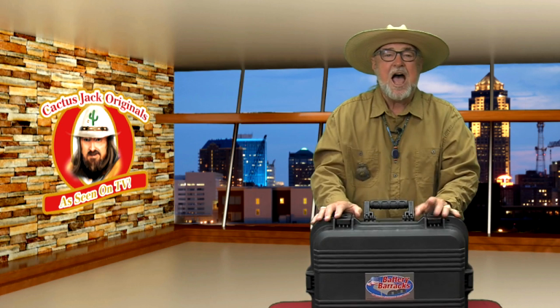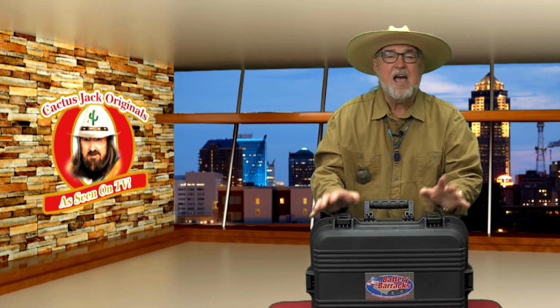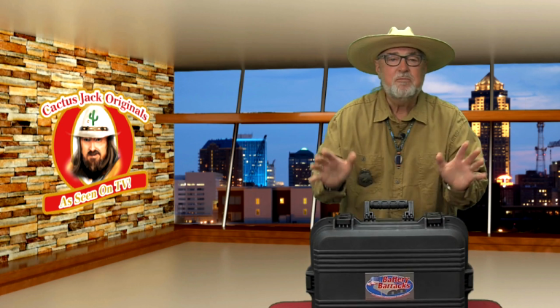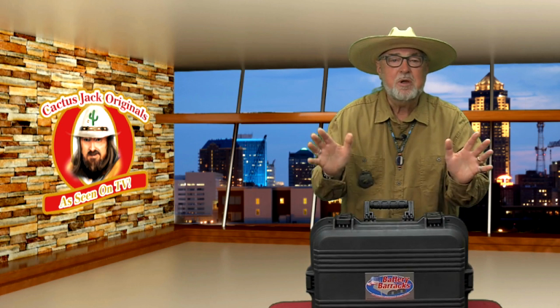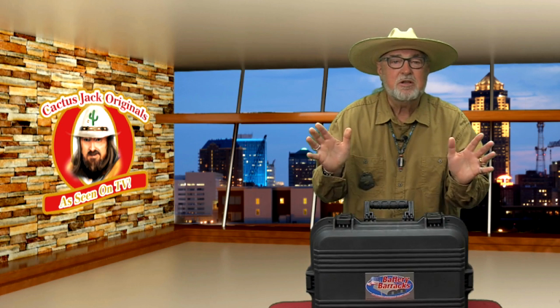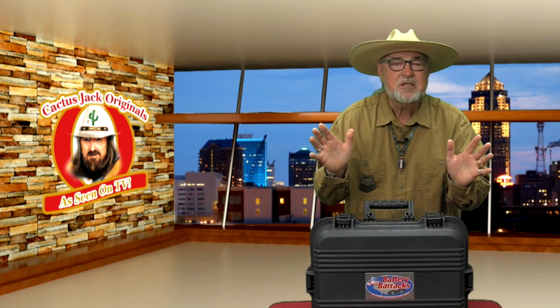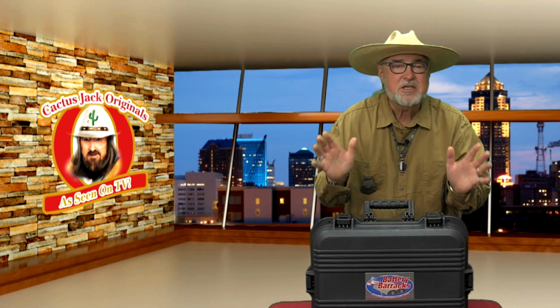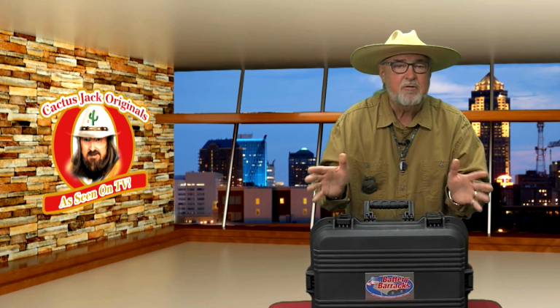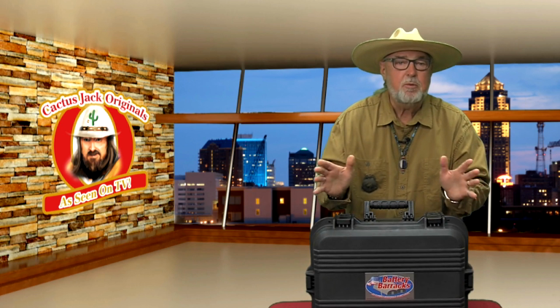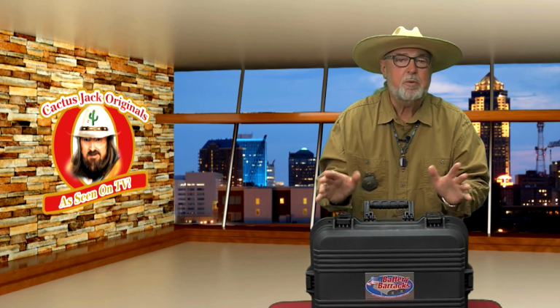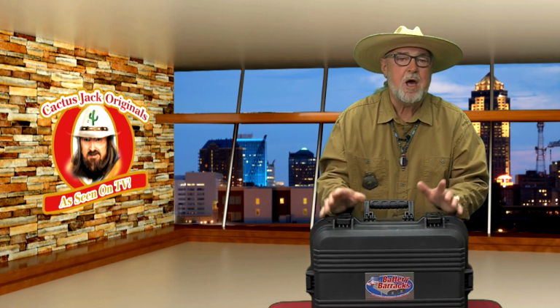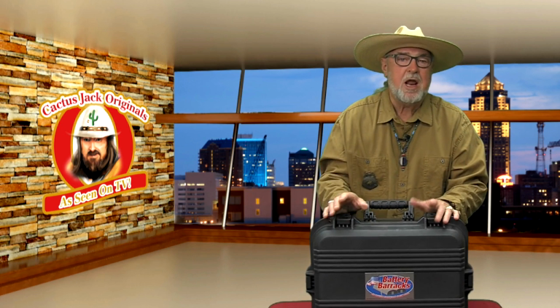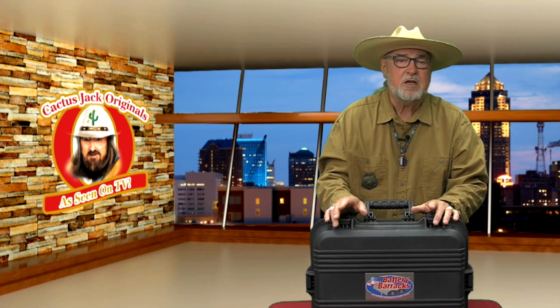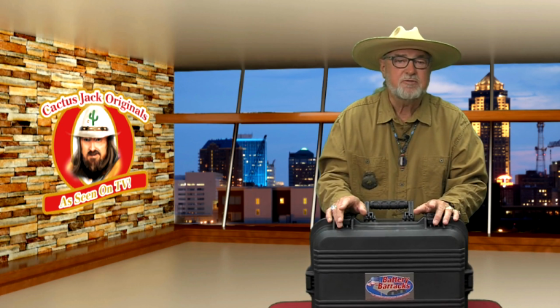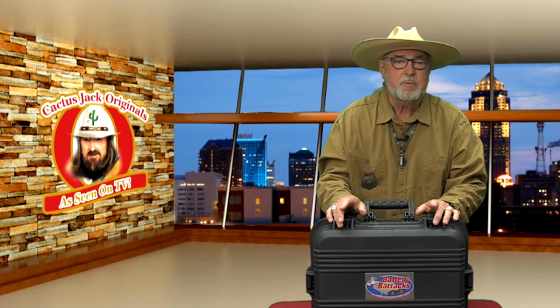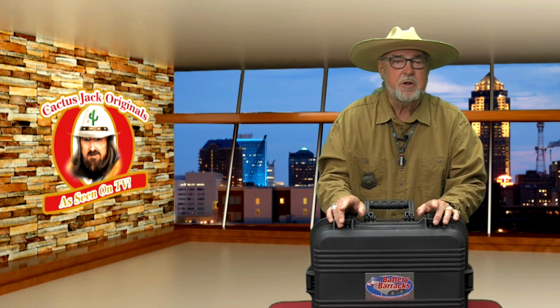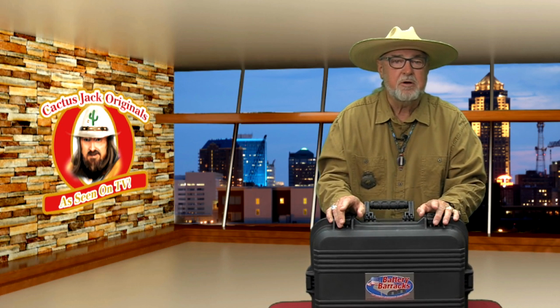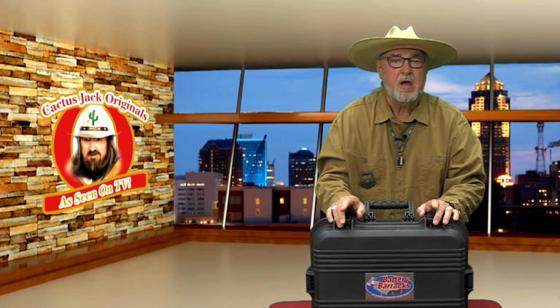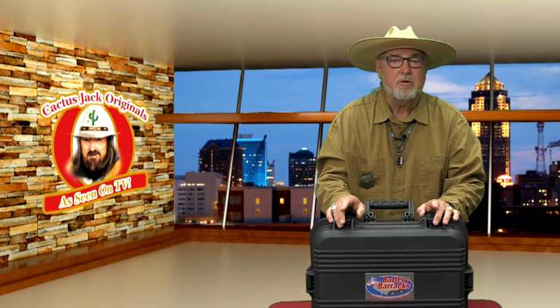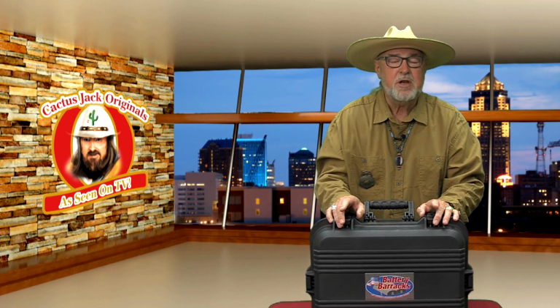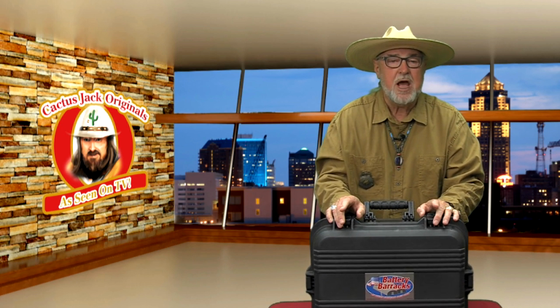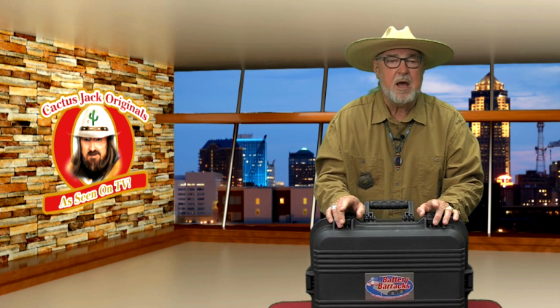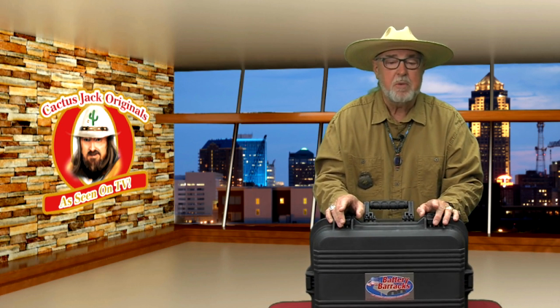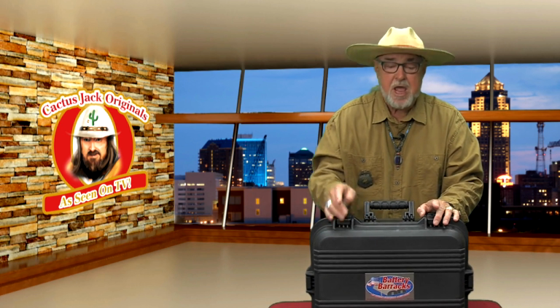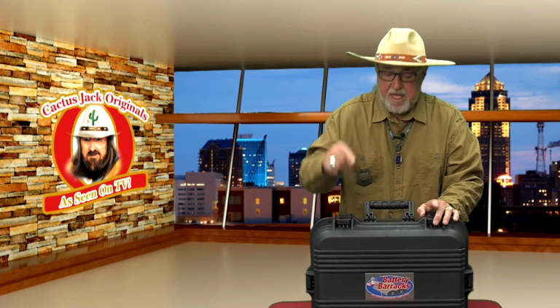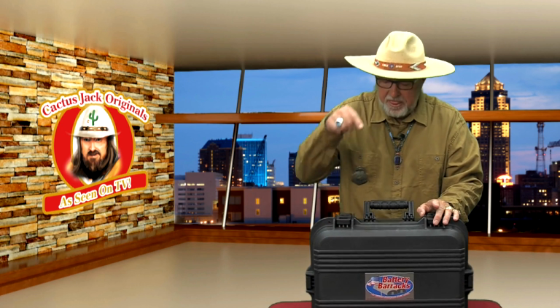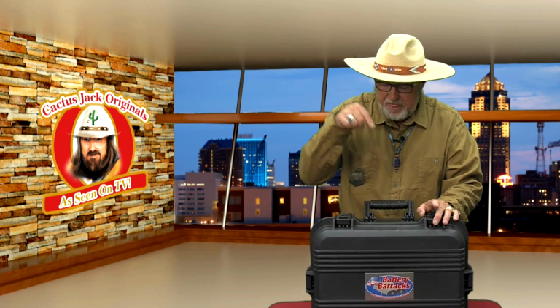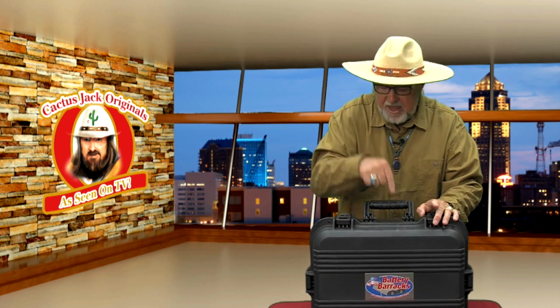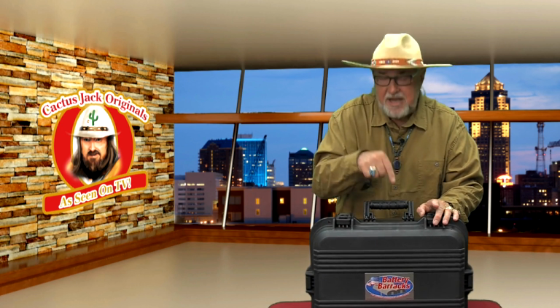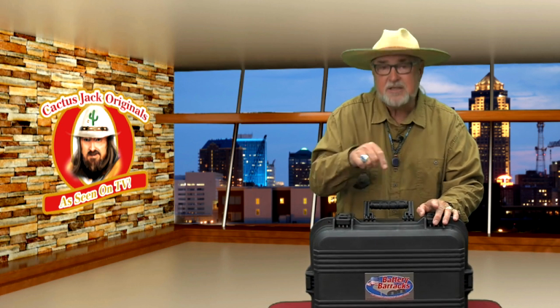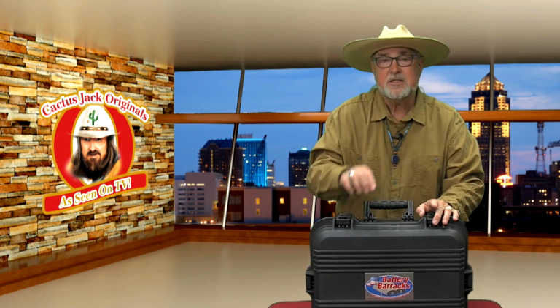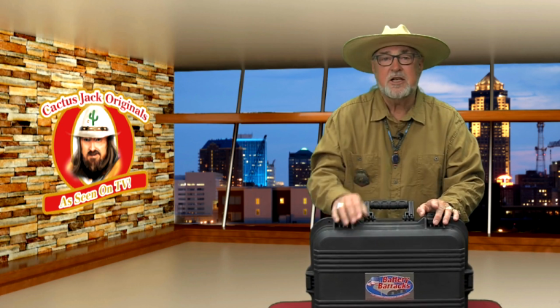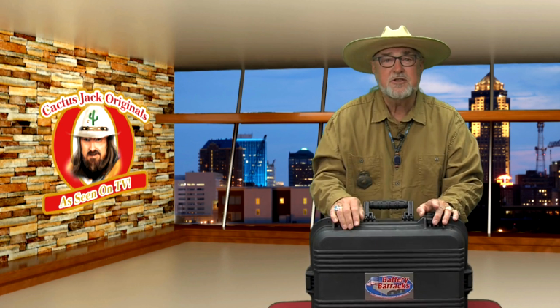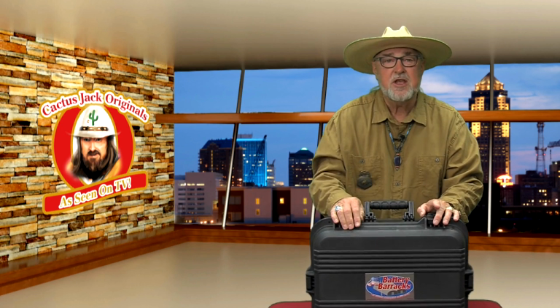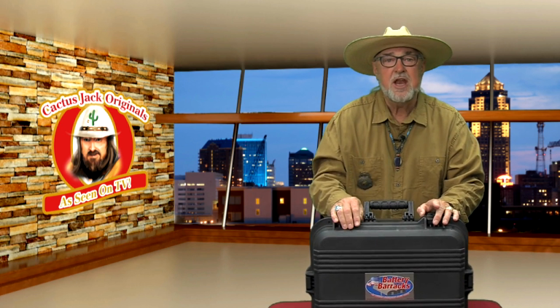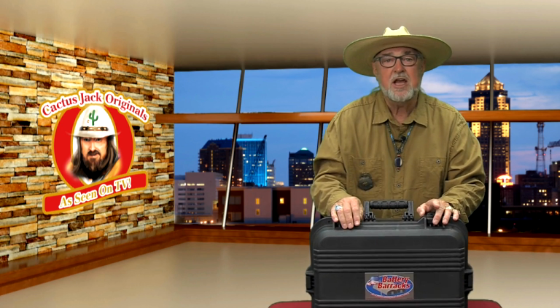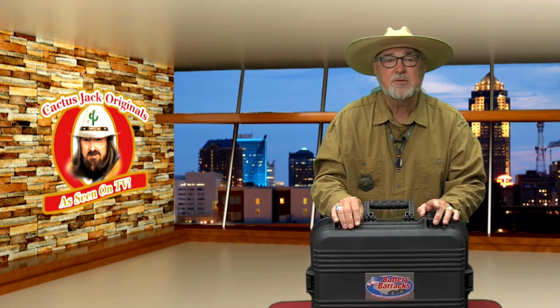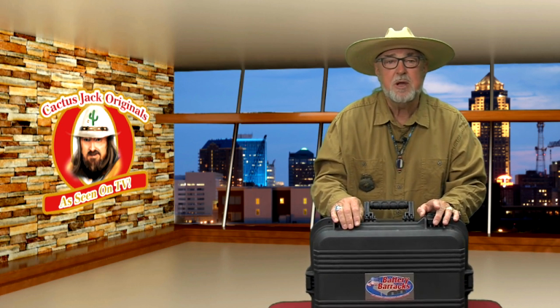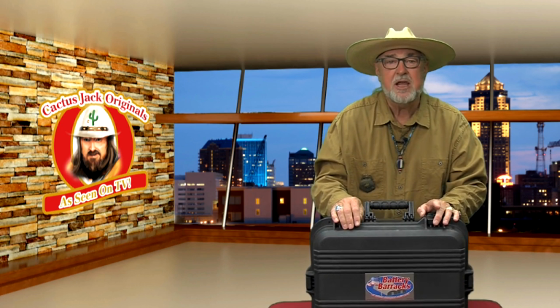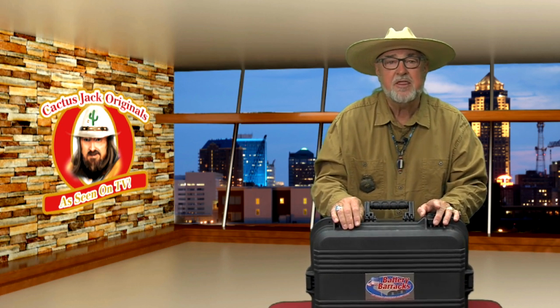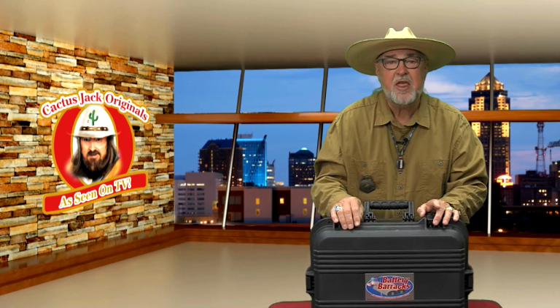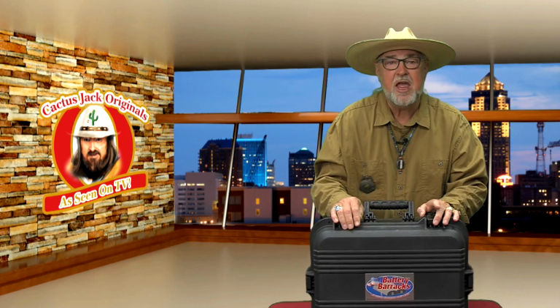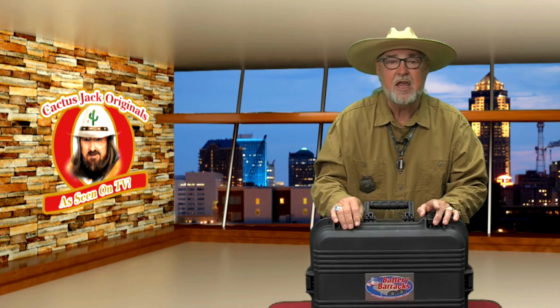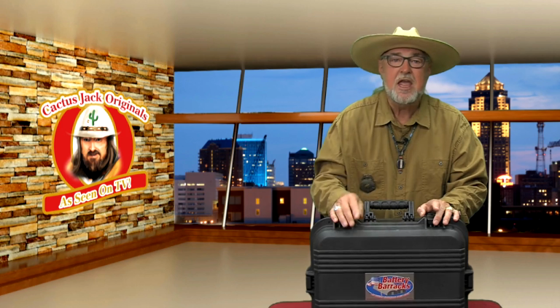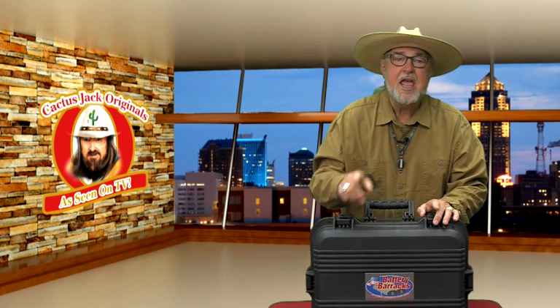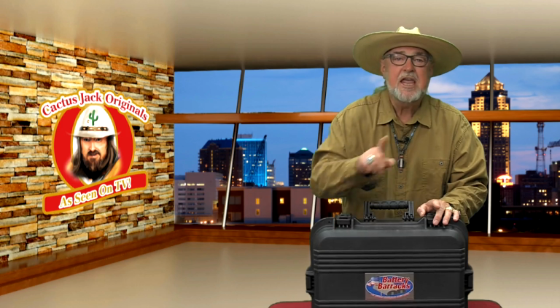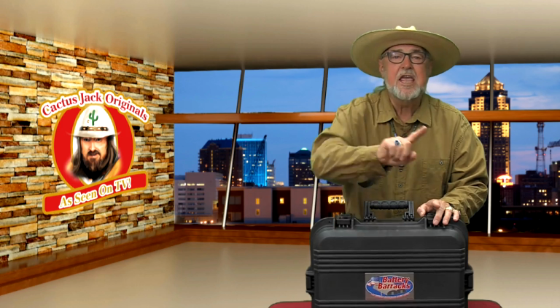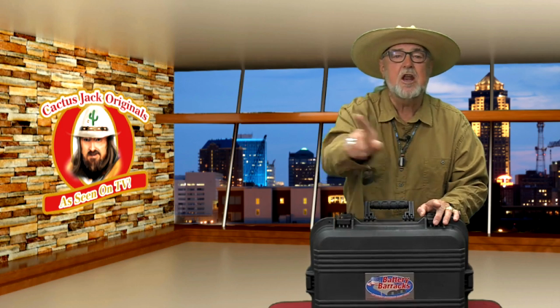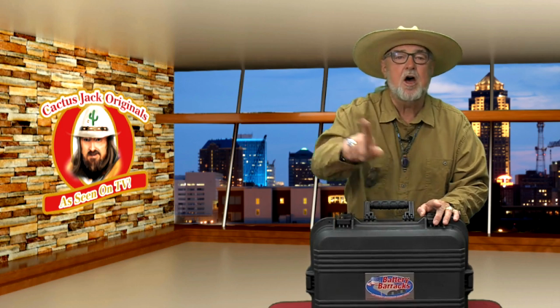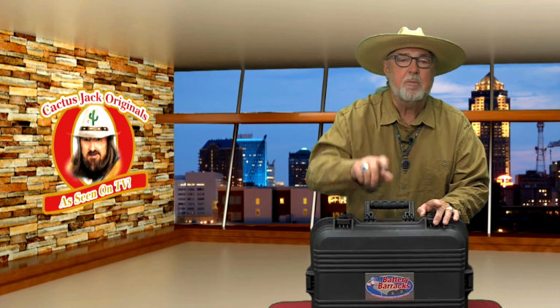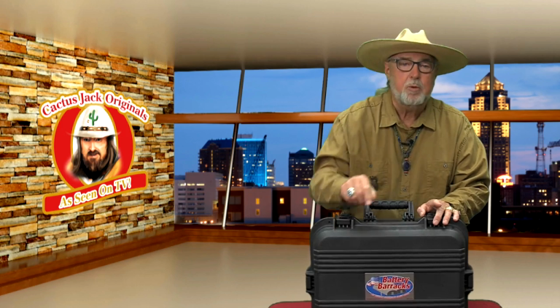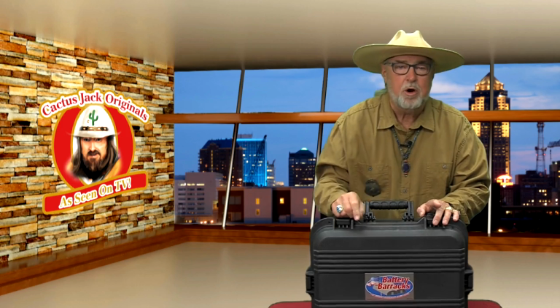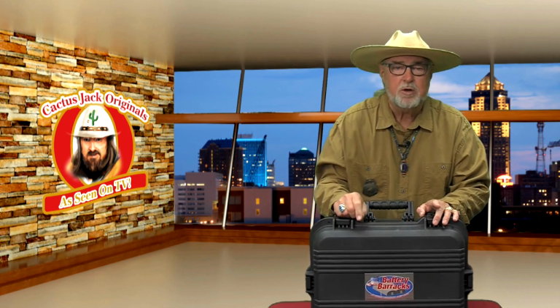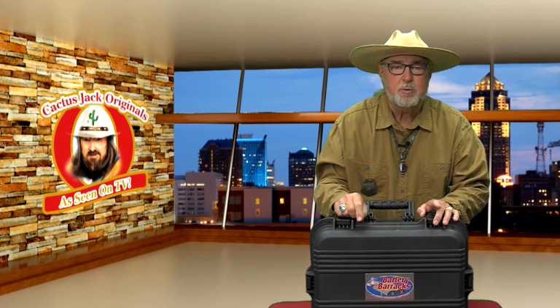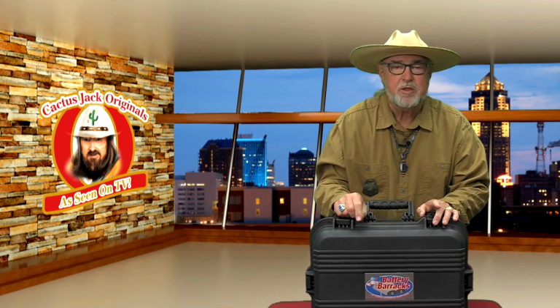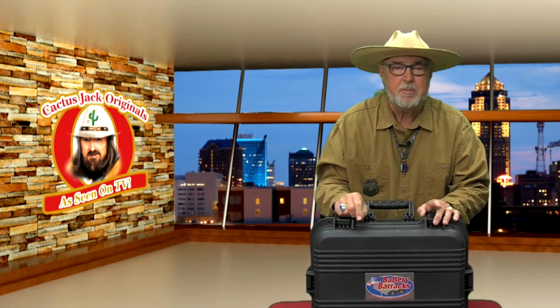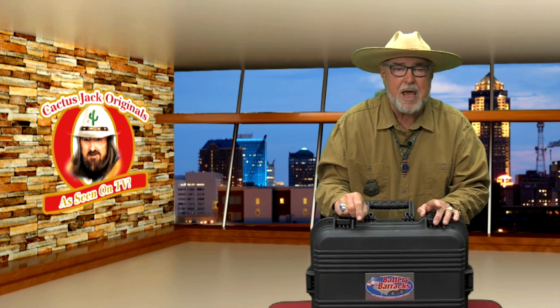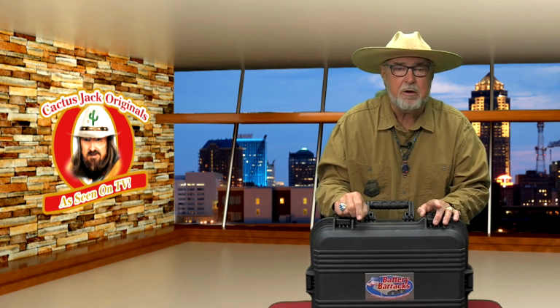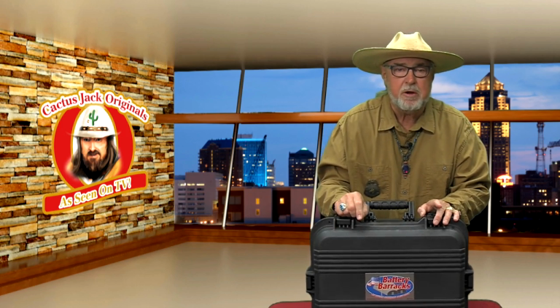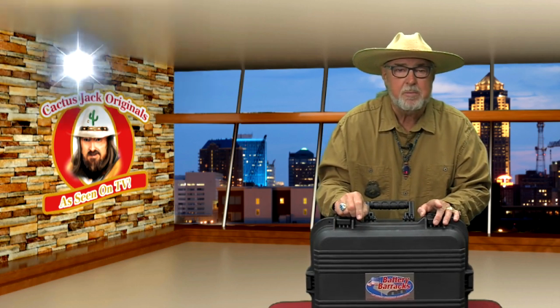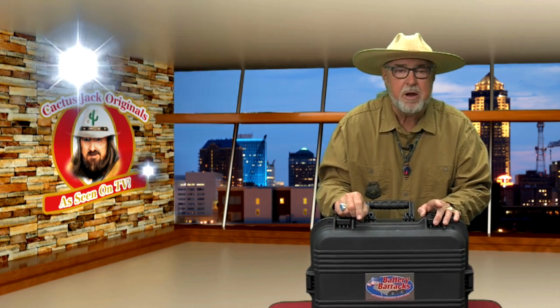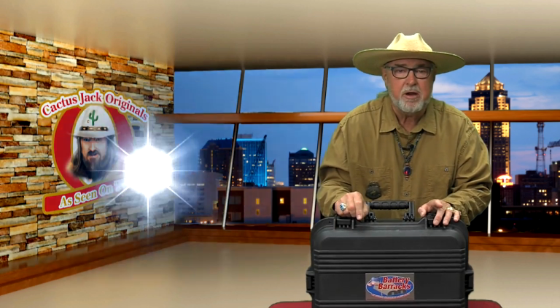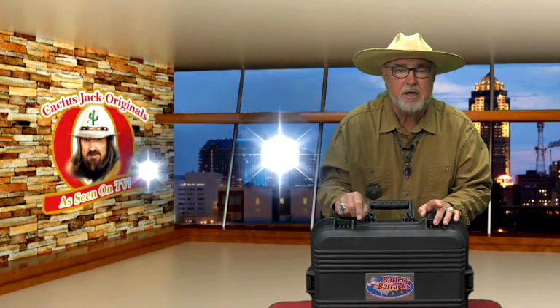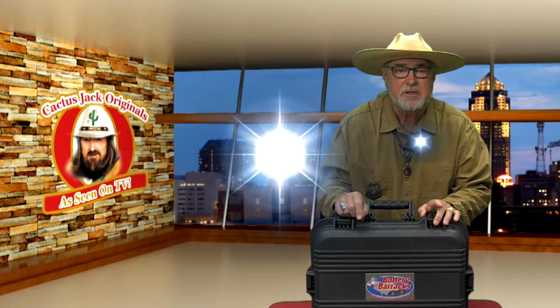I've built several products from the ground up. This is the next big thing. Get on board with the Battery Barracks.